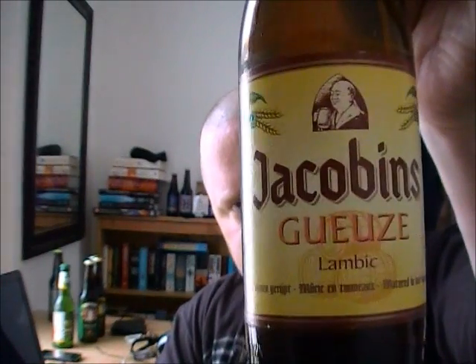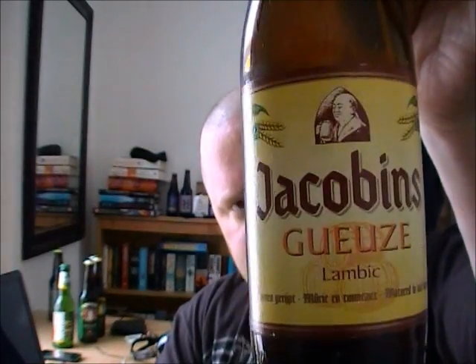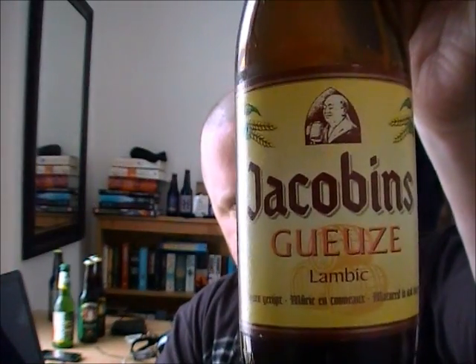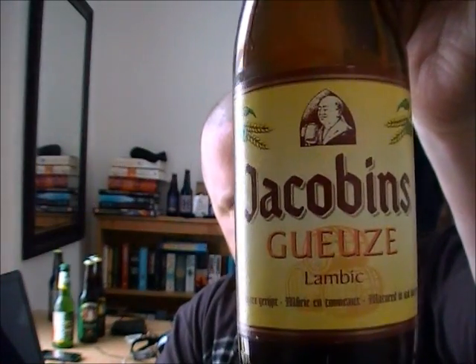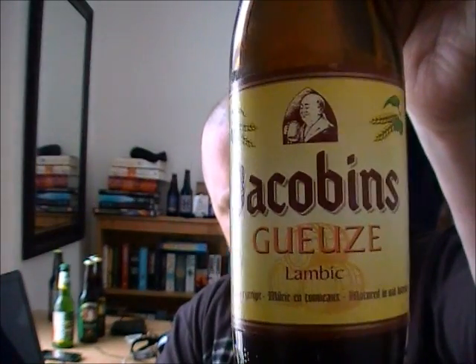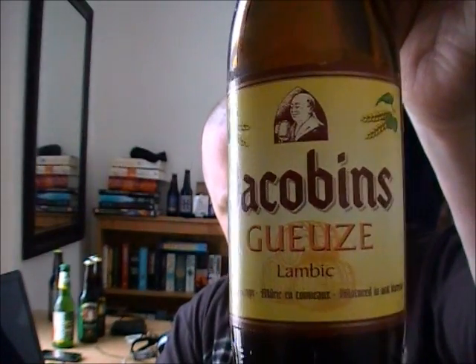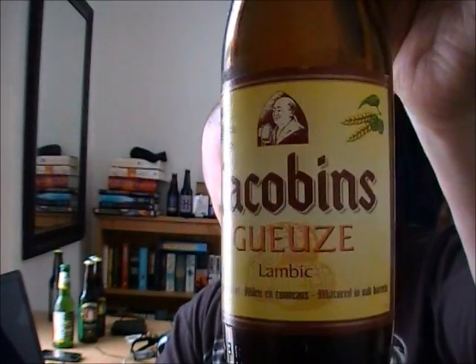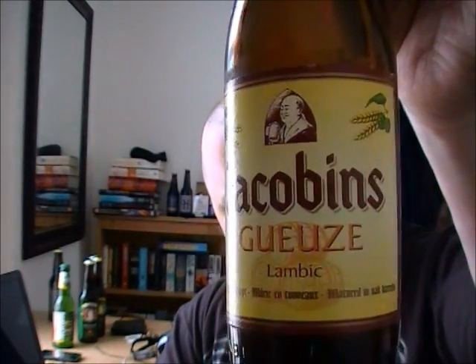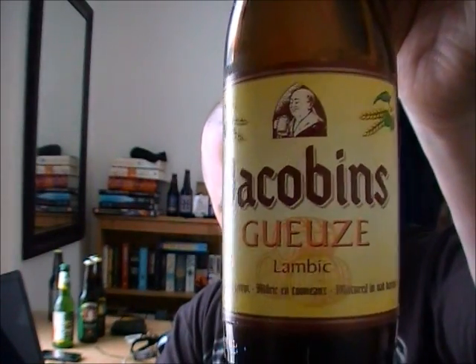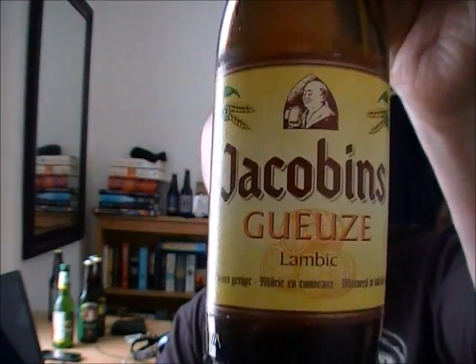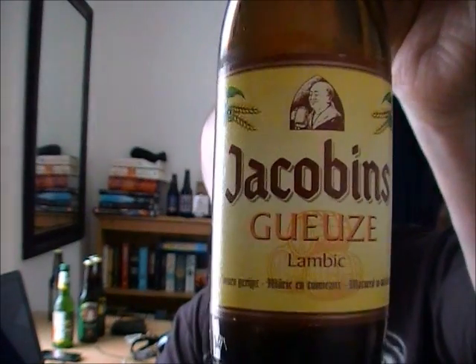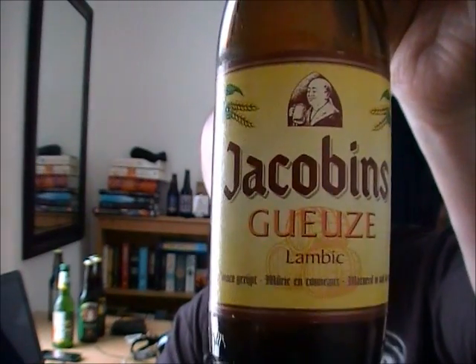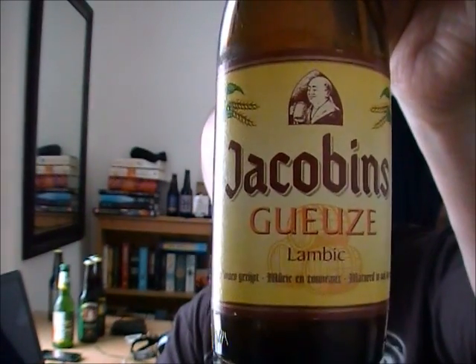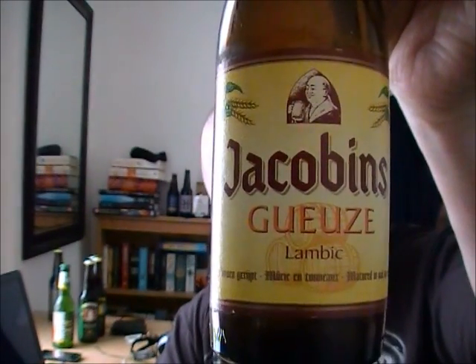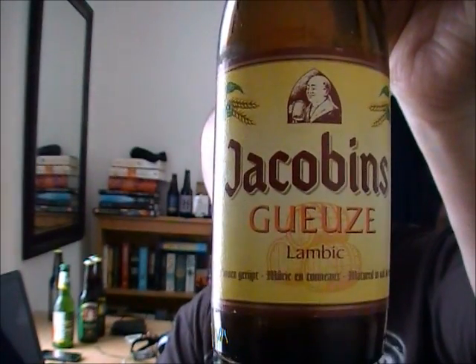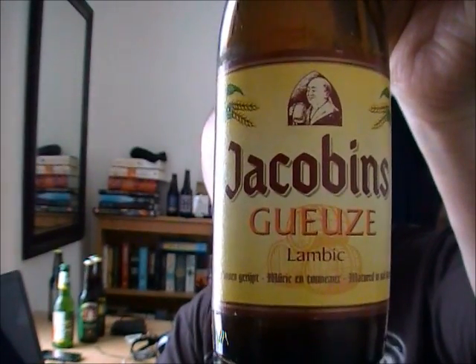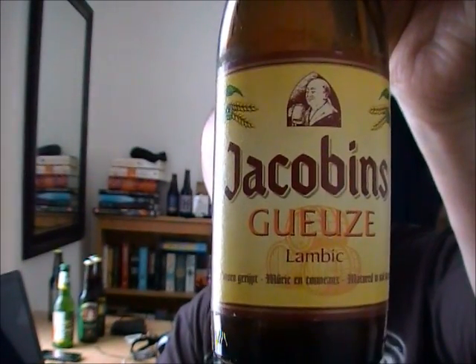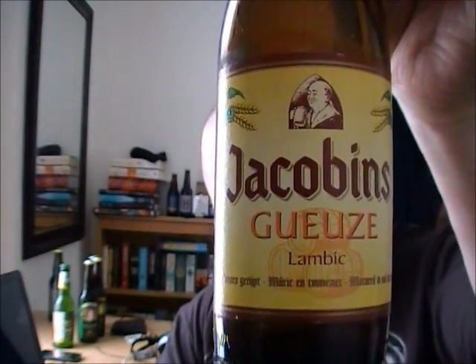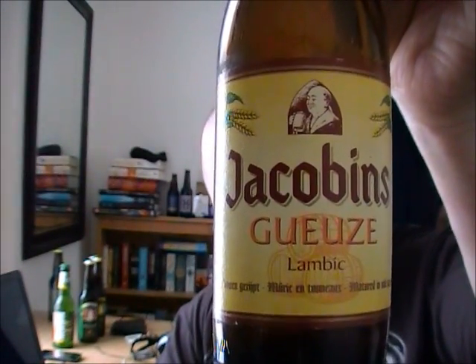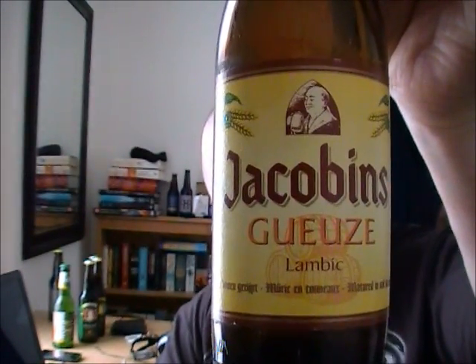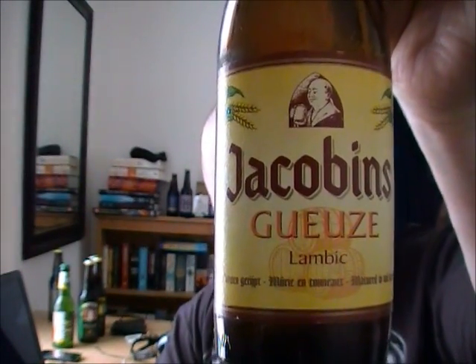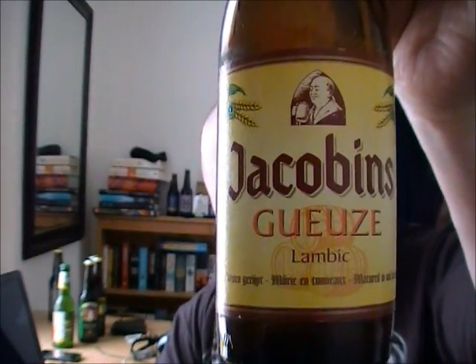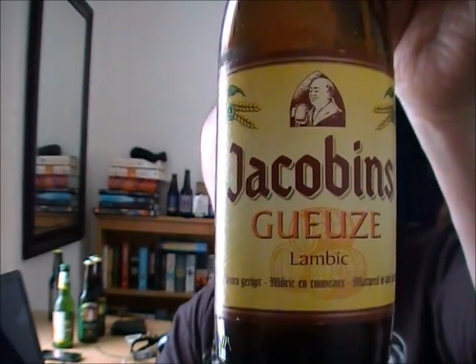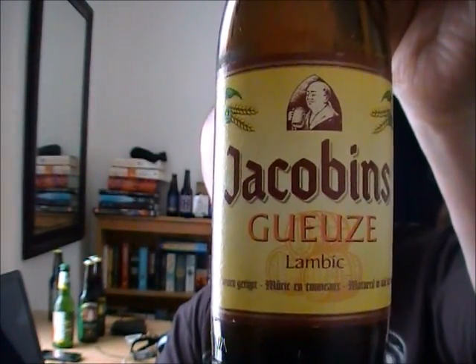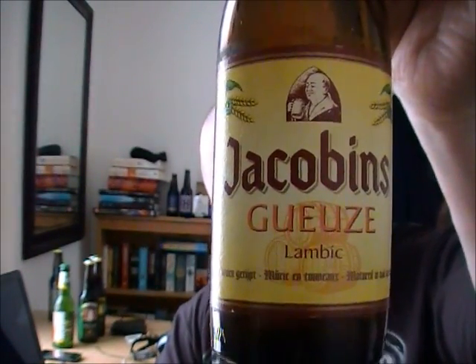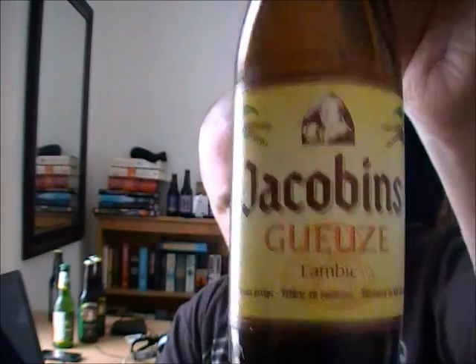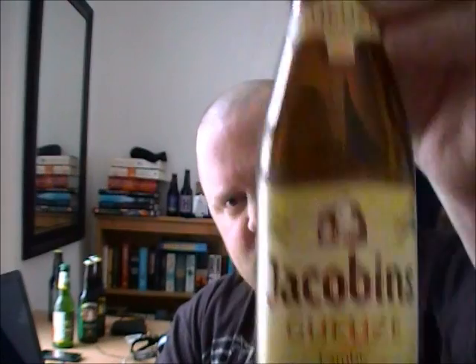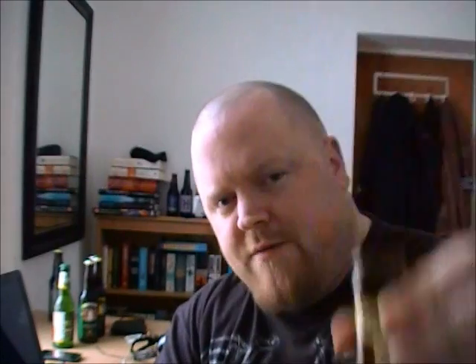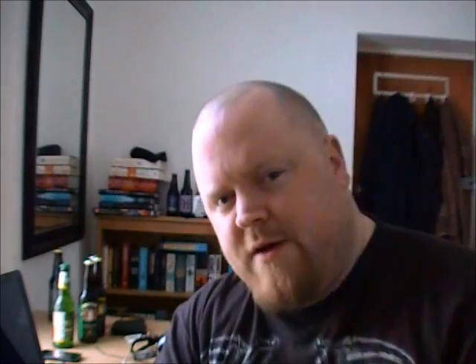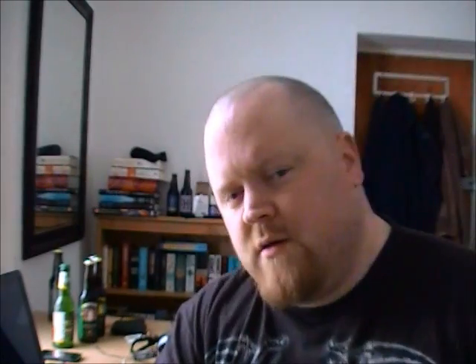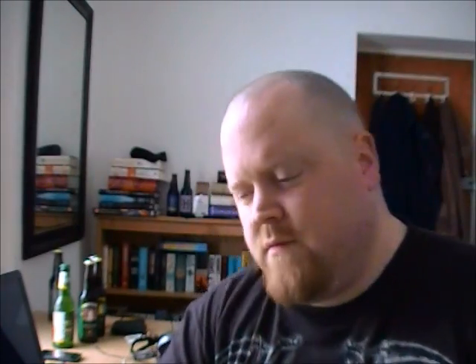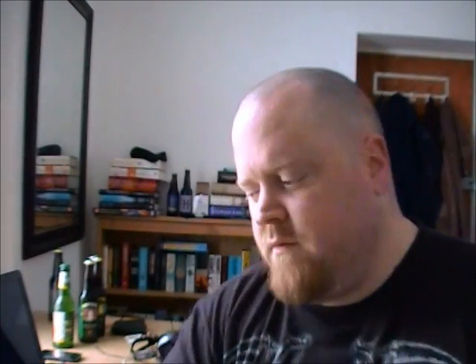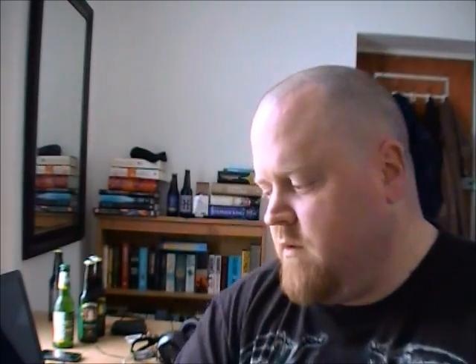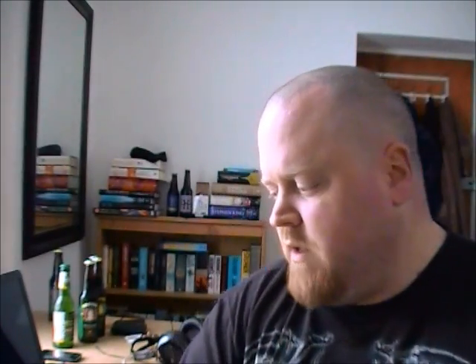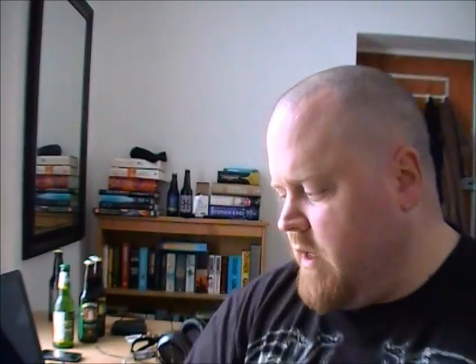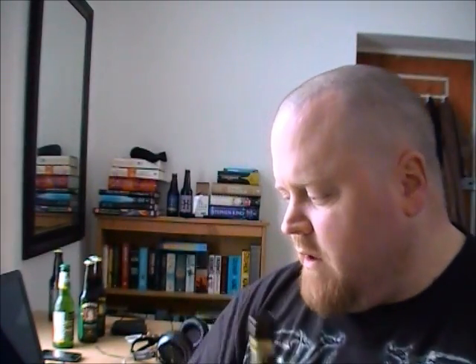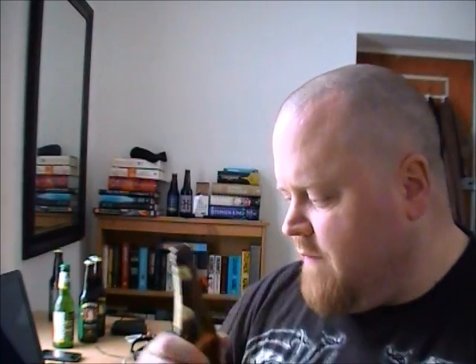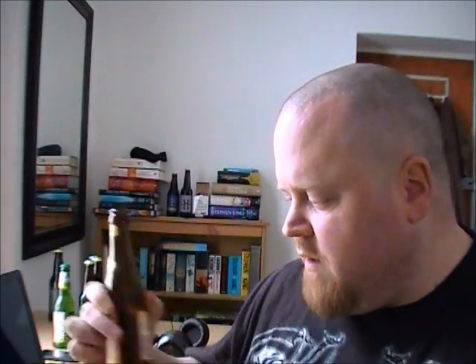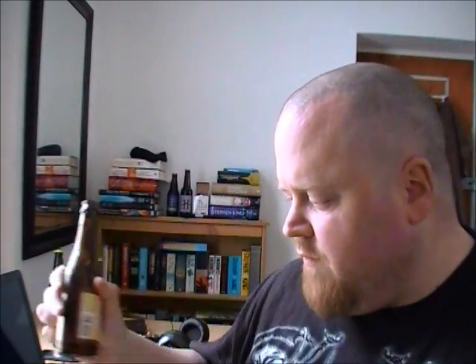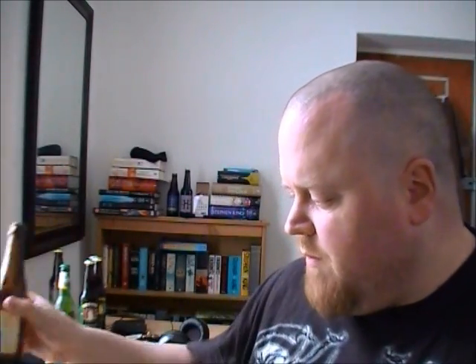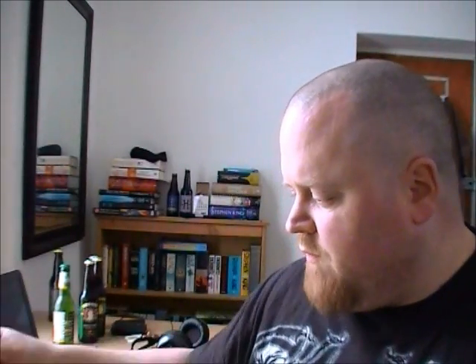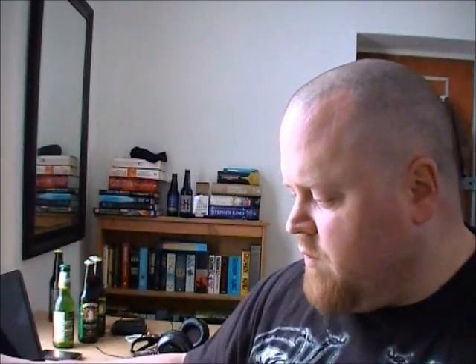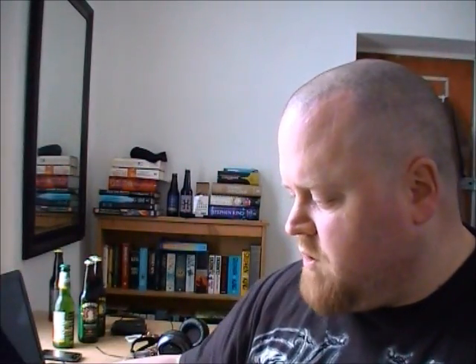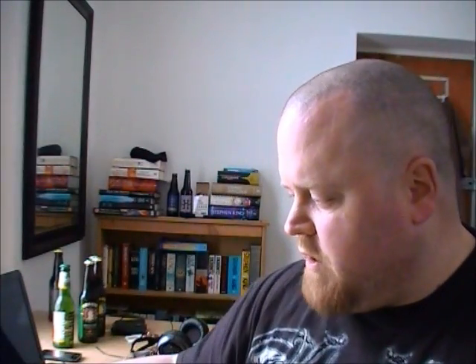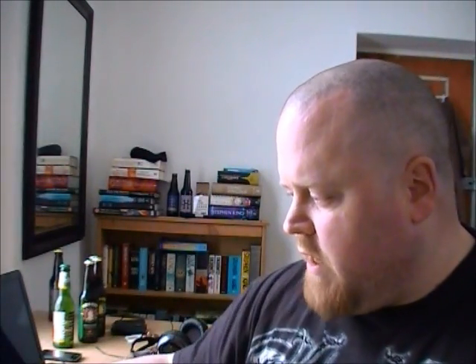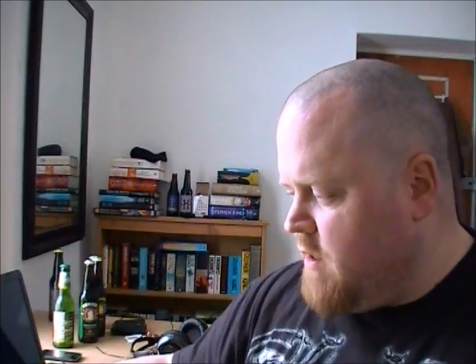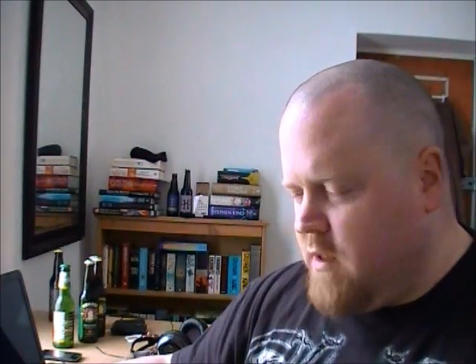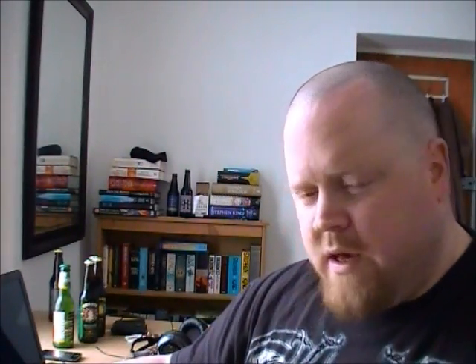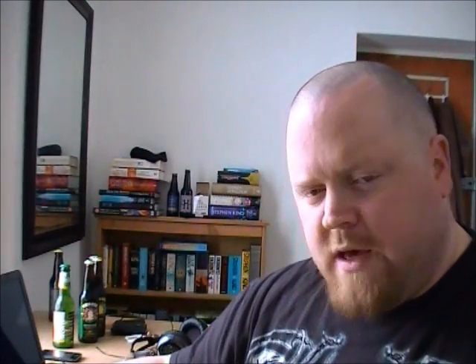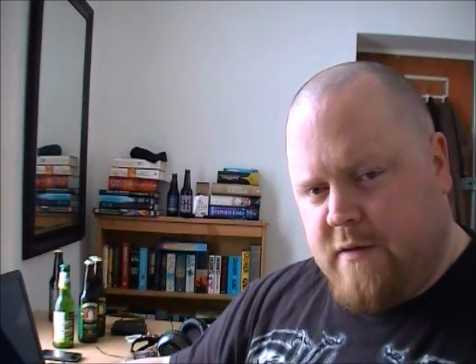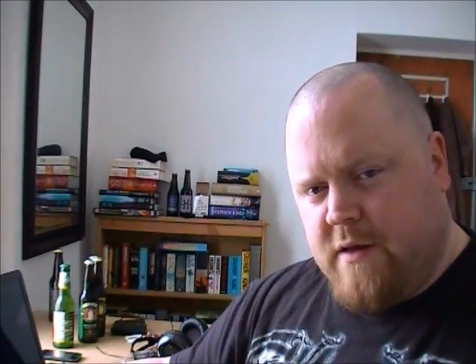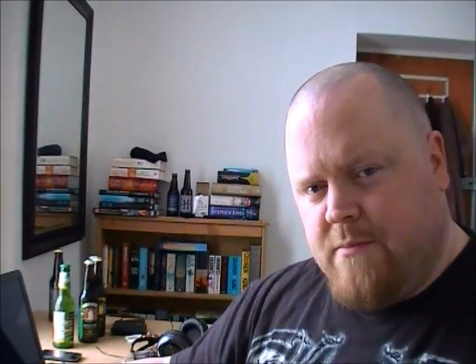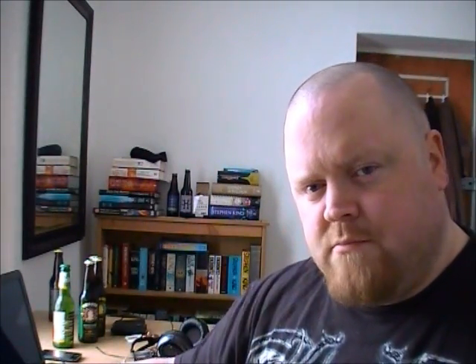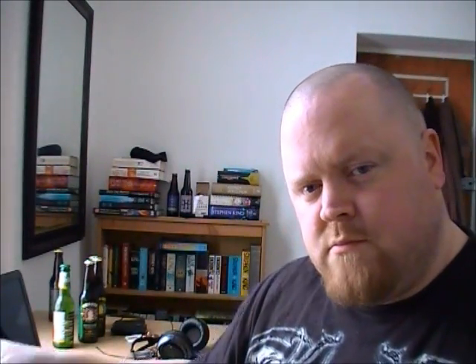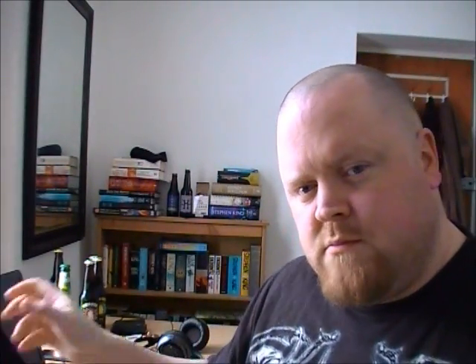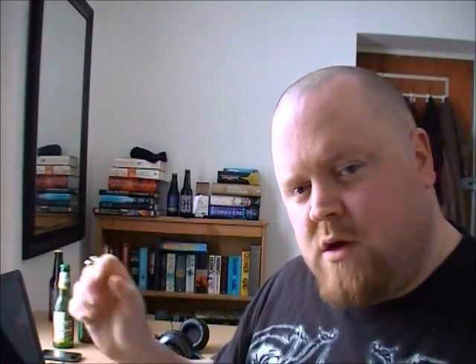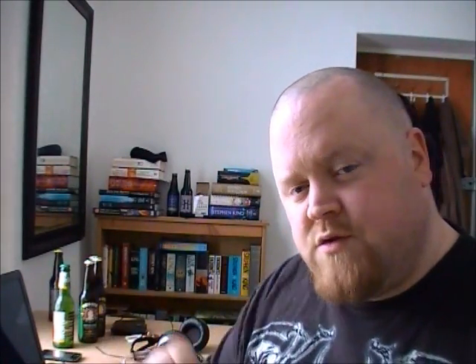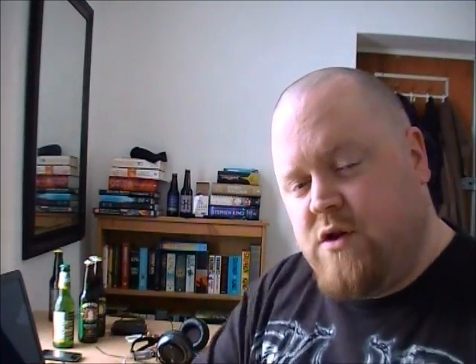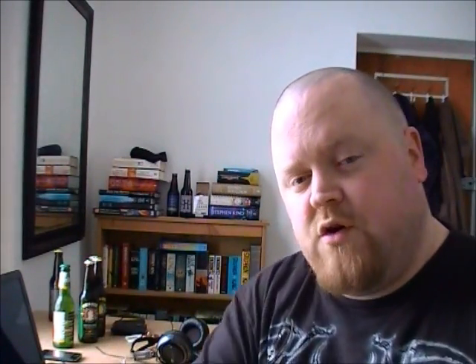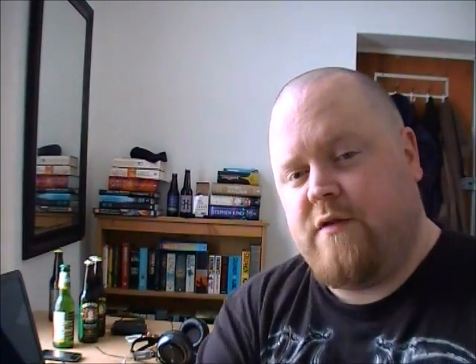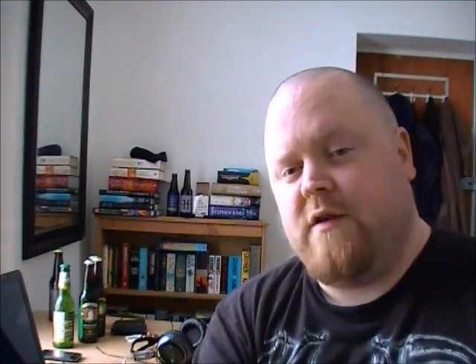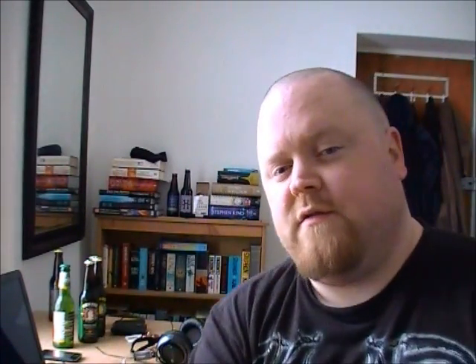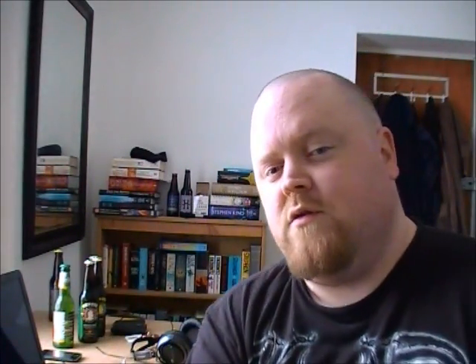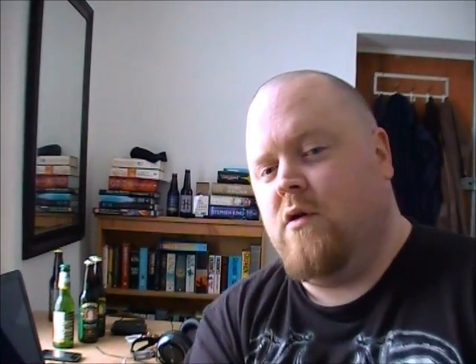That's a nice little beer. So there you have it — thank you very much for watching again, and see you guys soon!